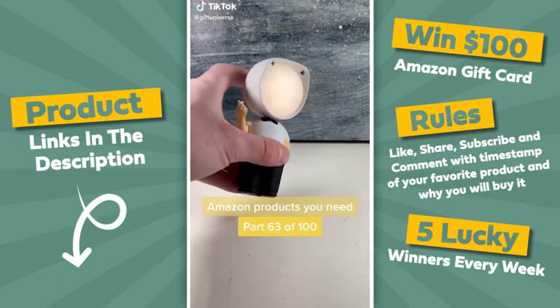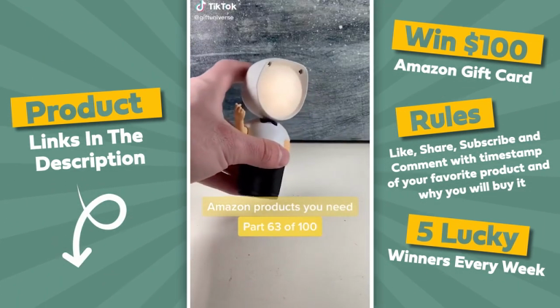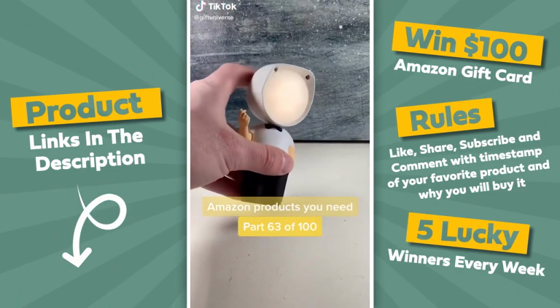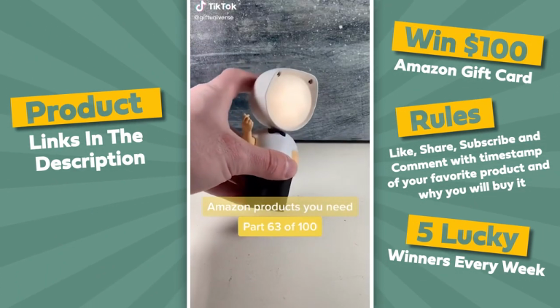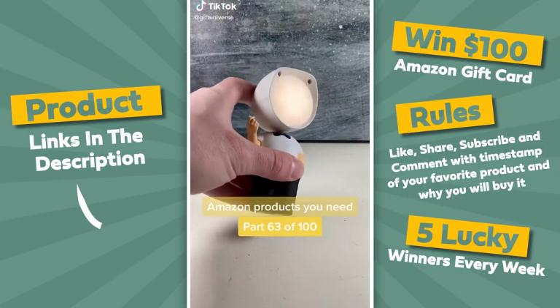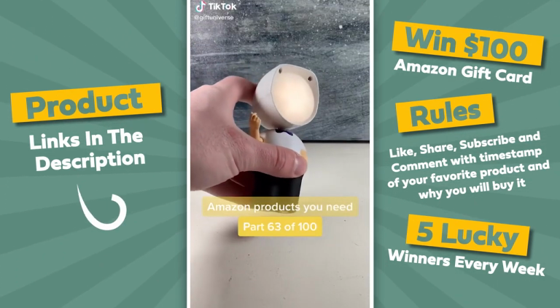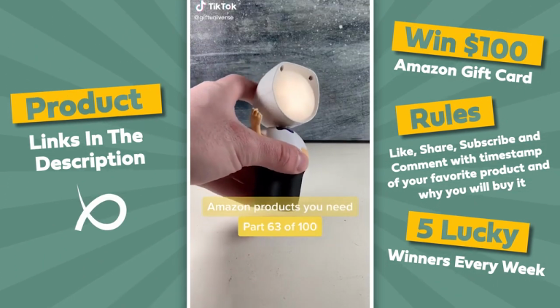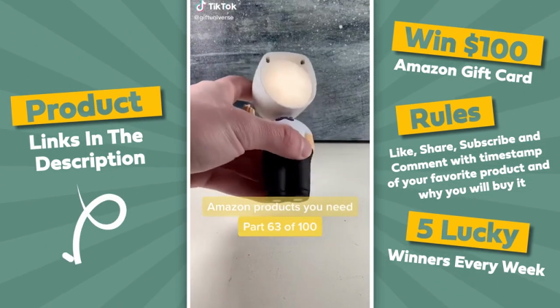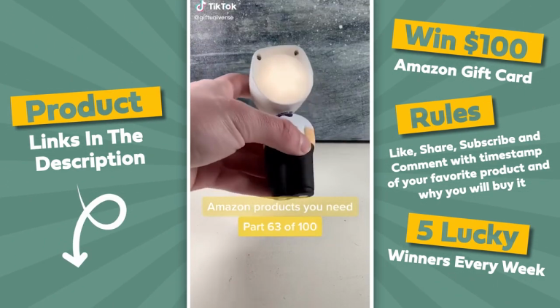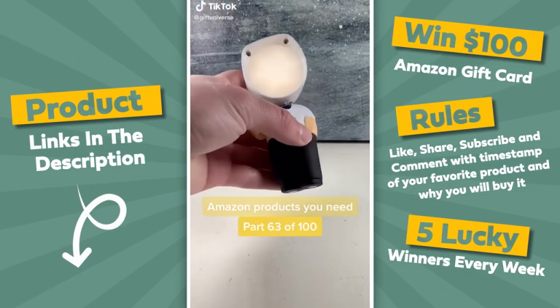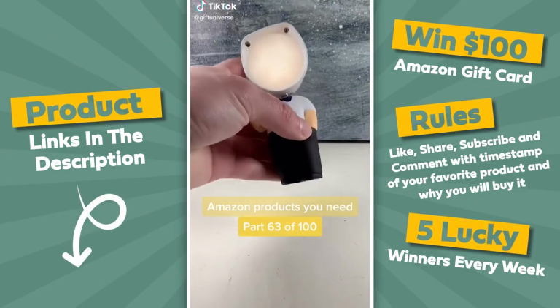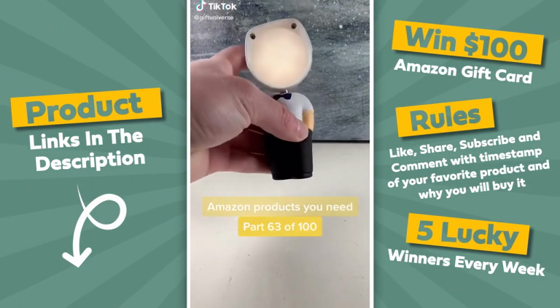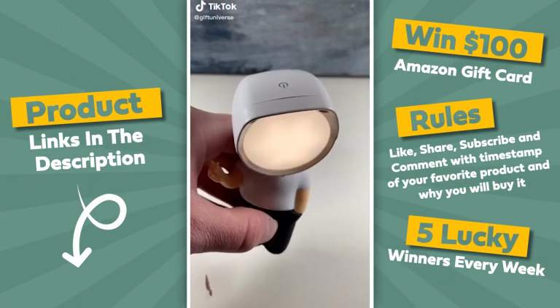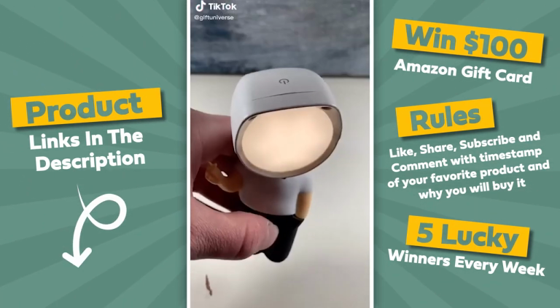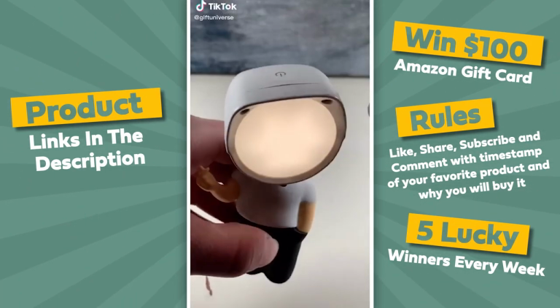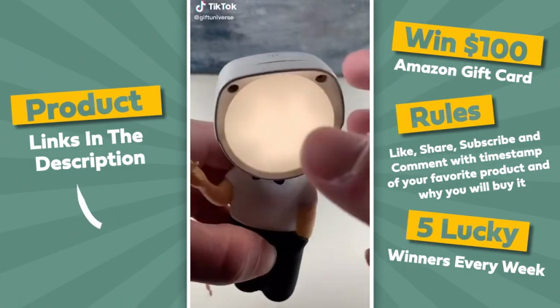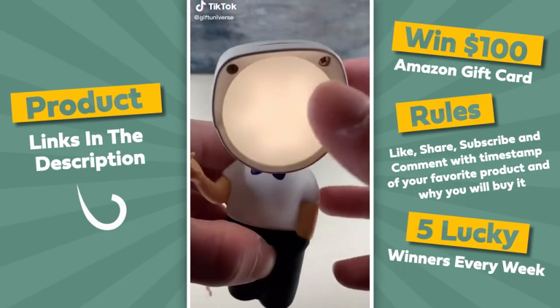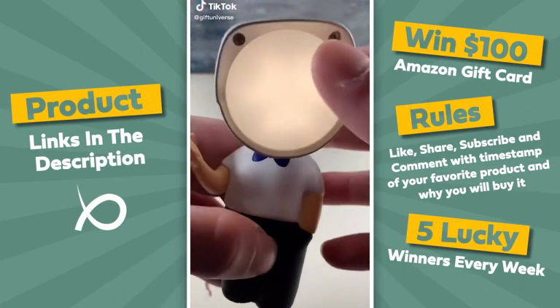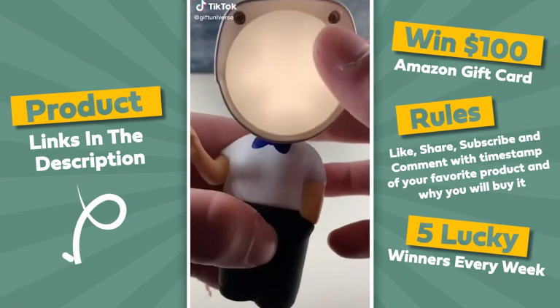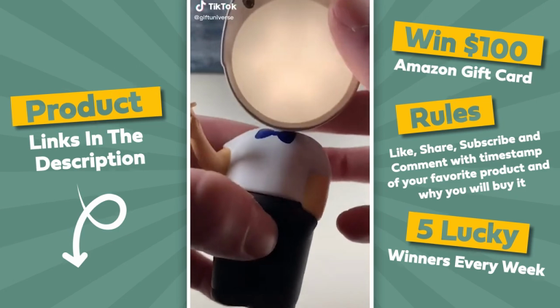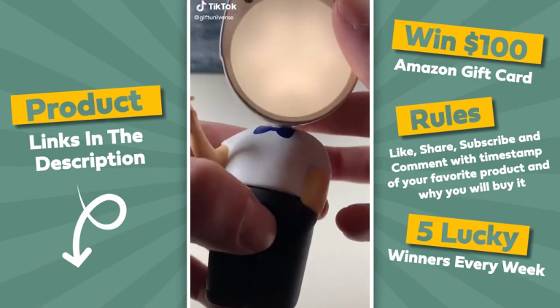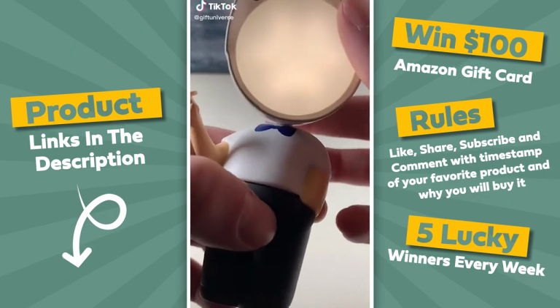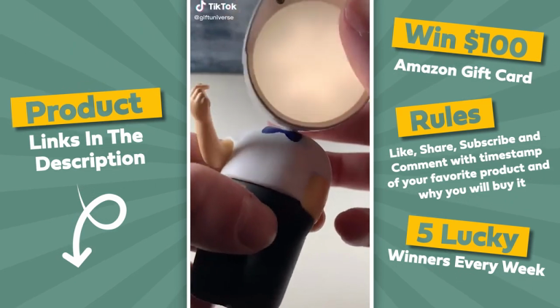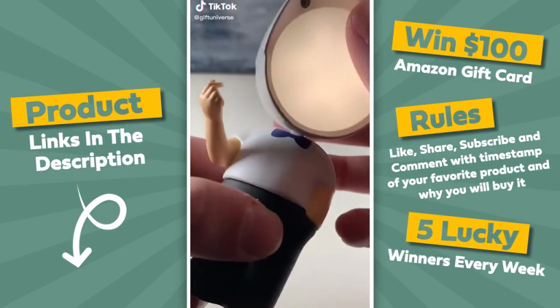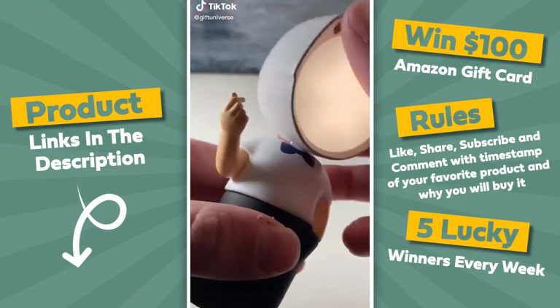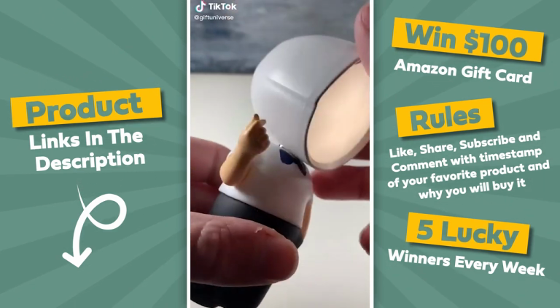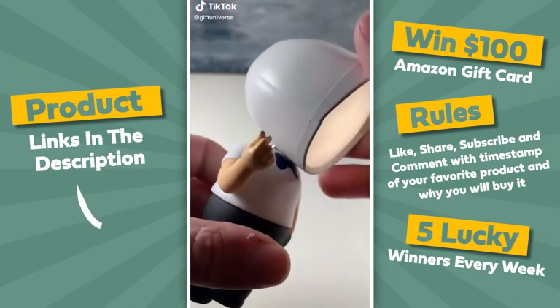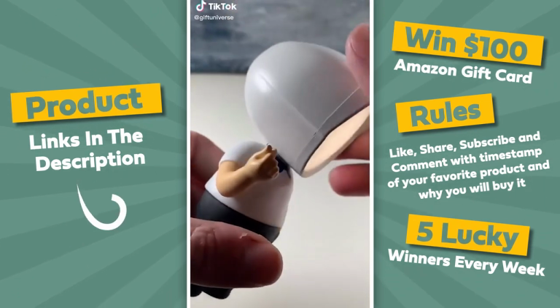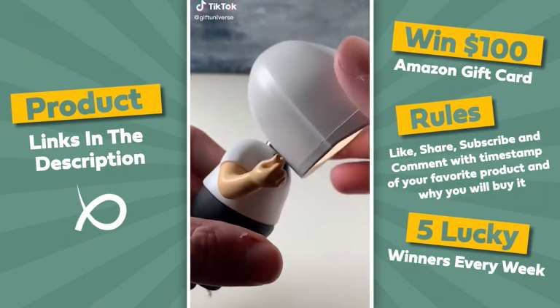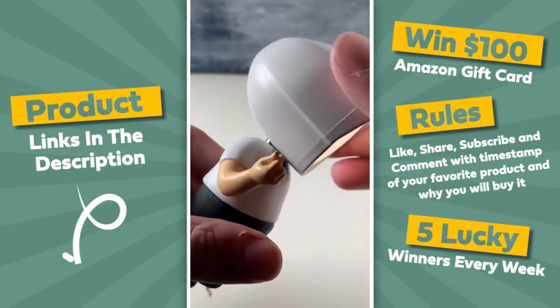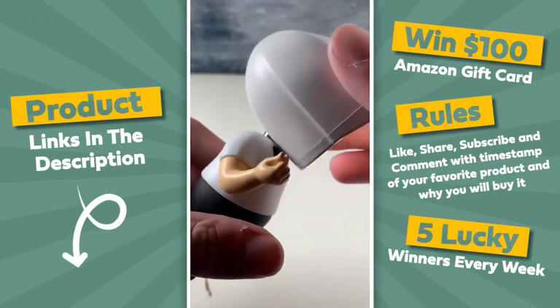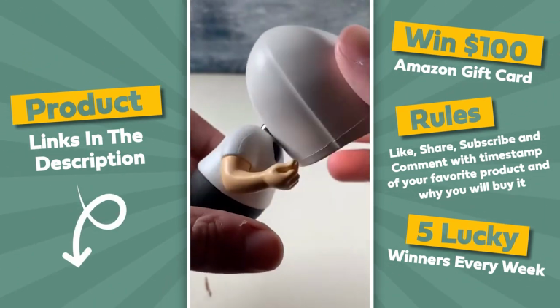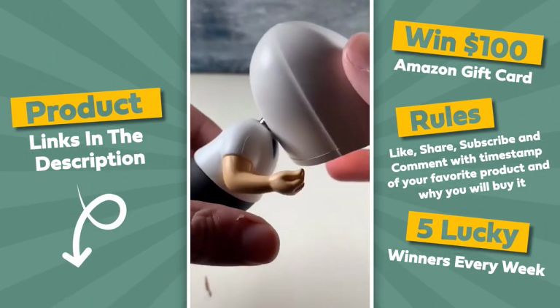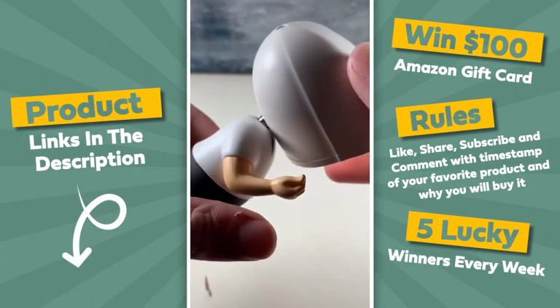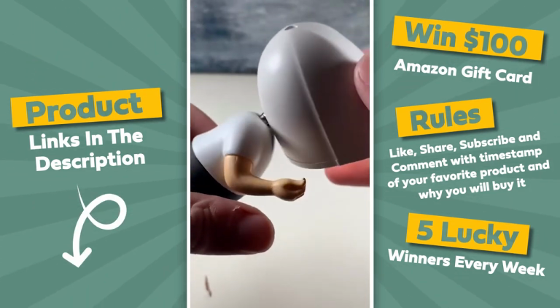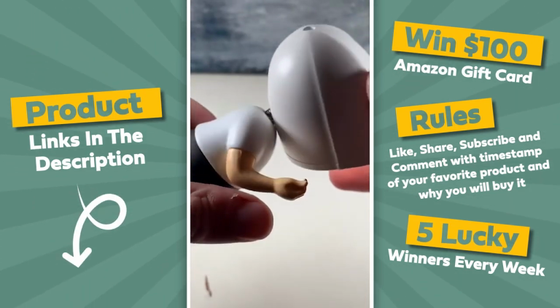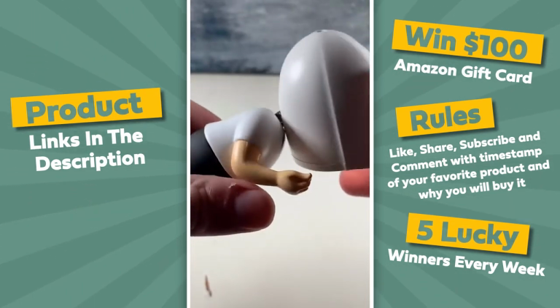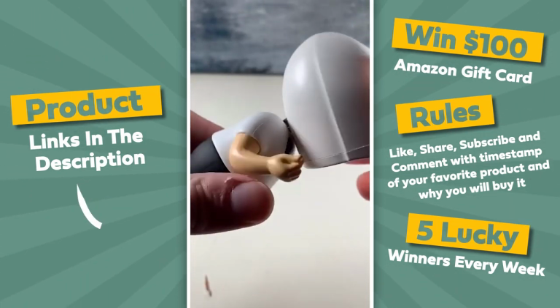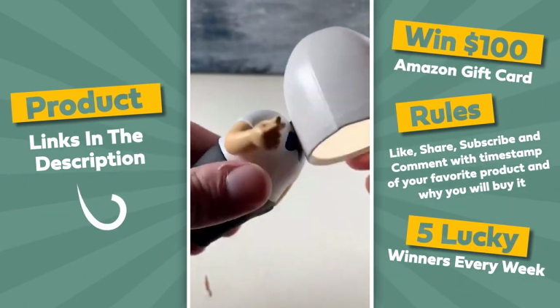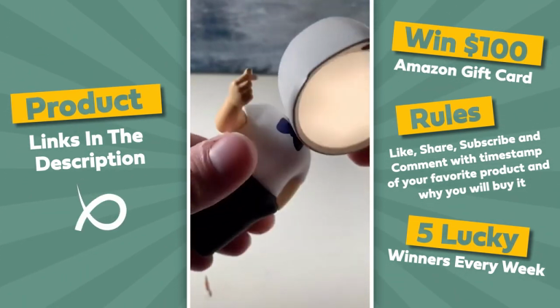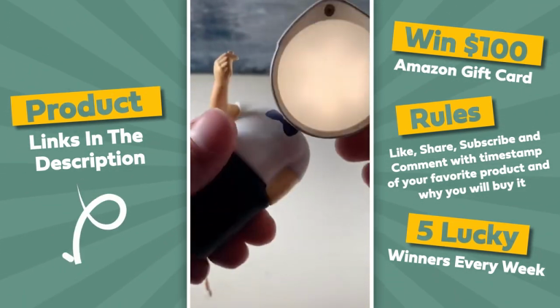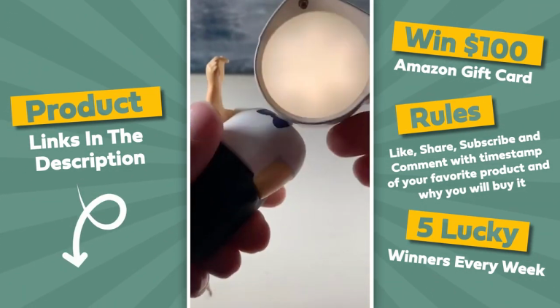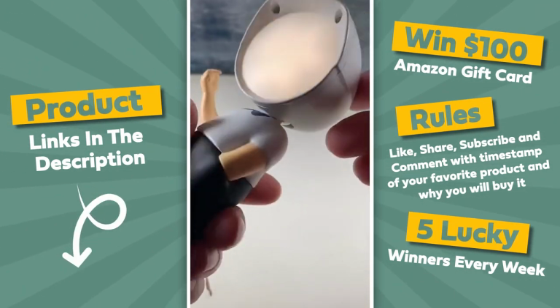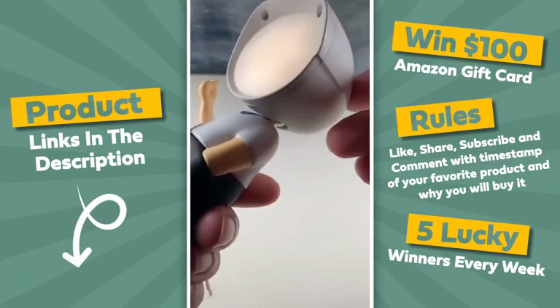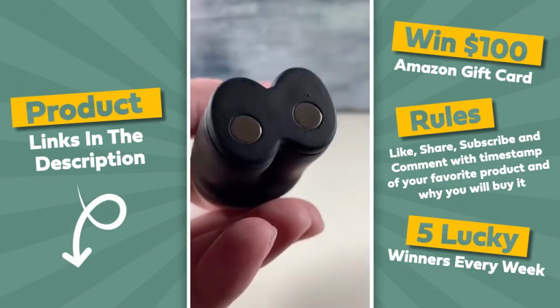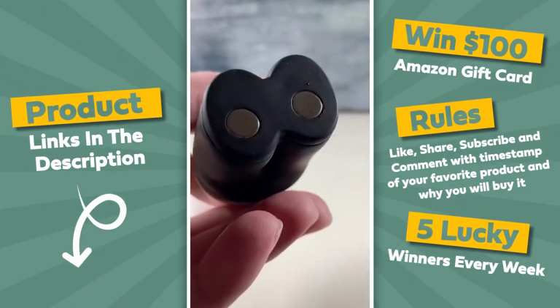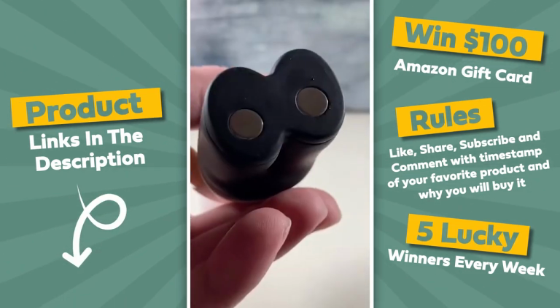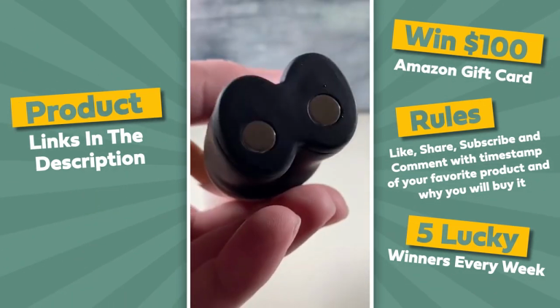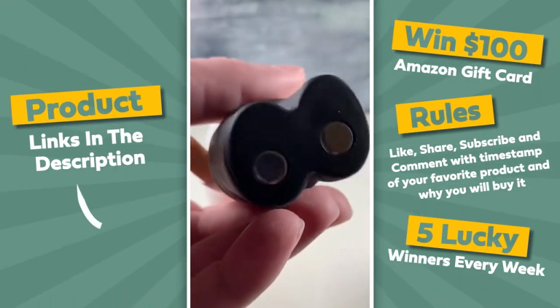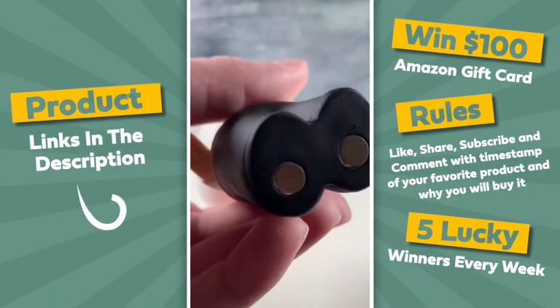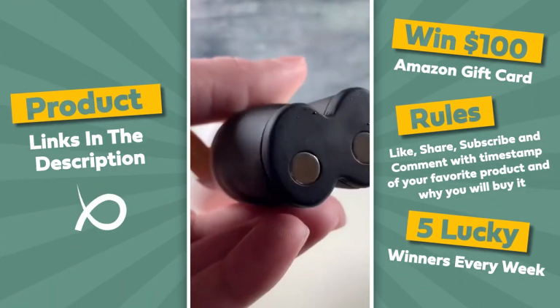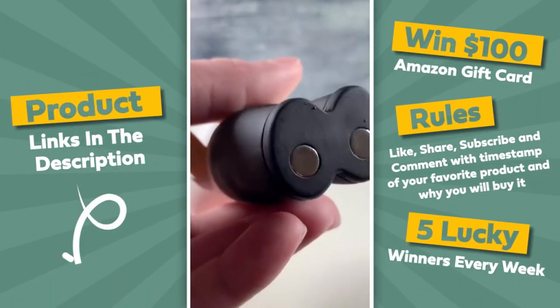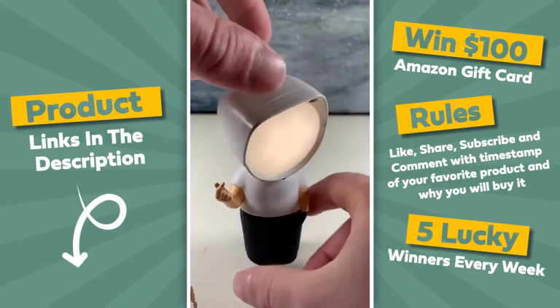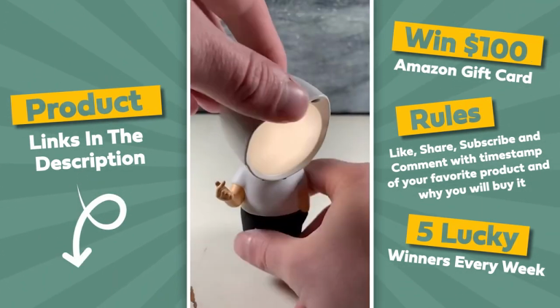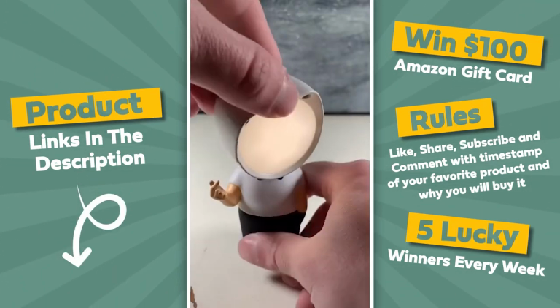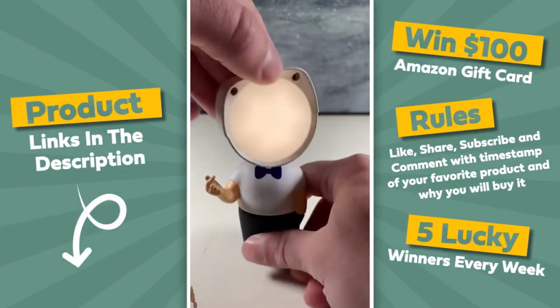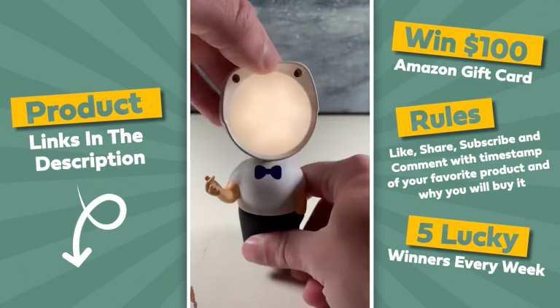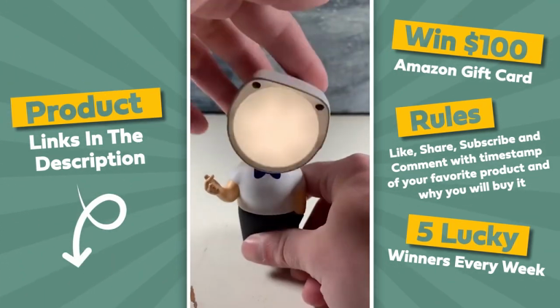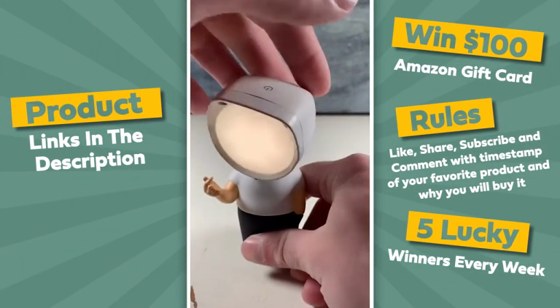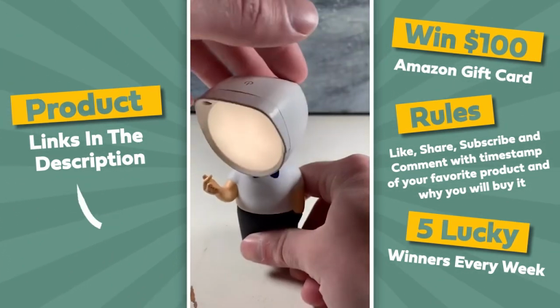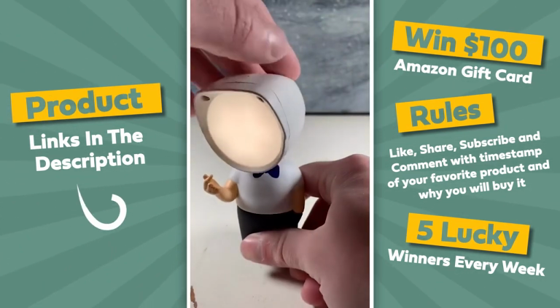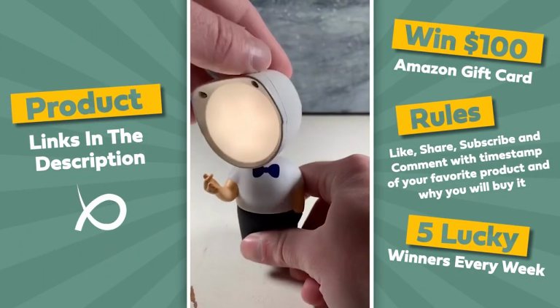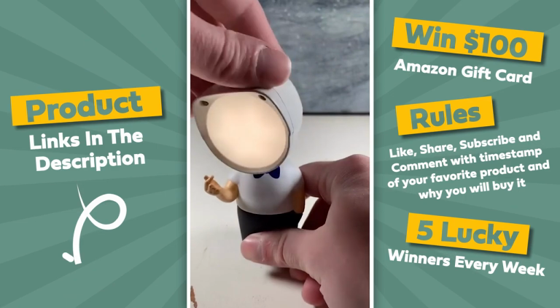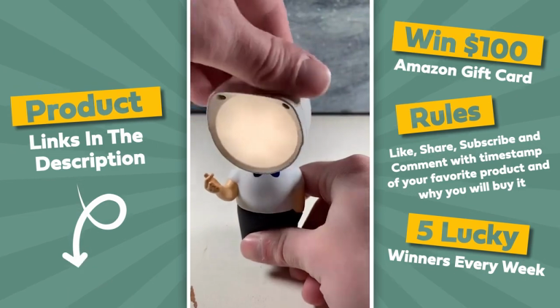This is a magnetic night lamp. It has magnets on its feet so you can attach it anywhere.